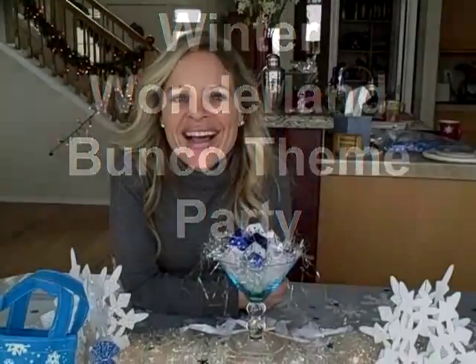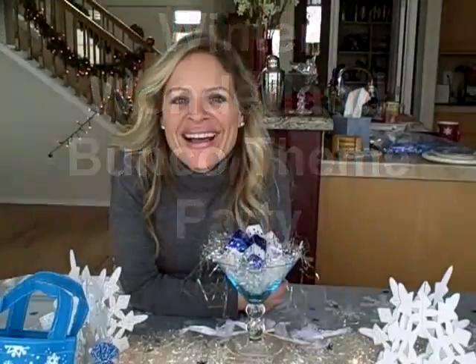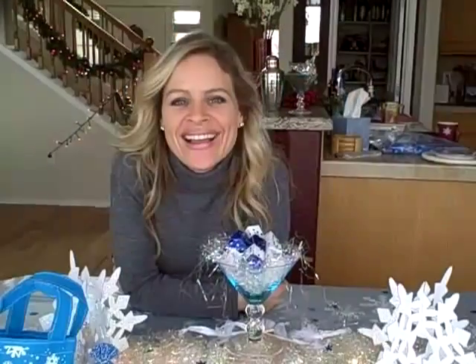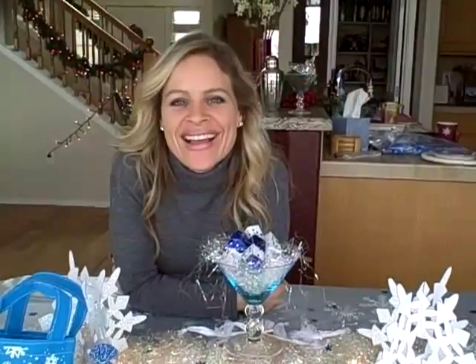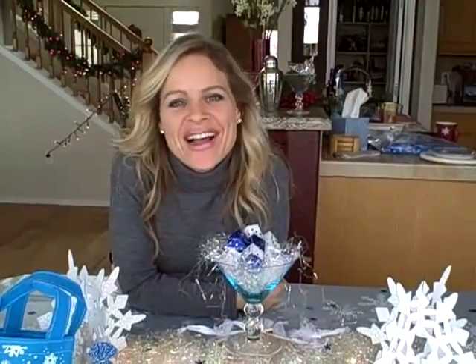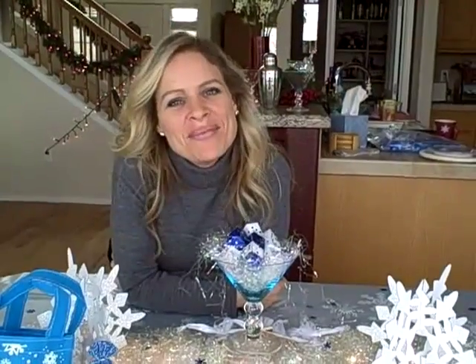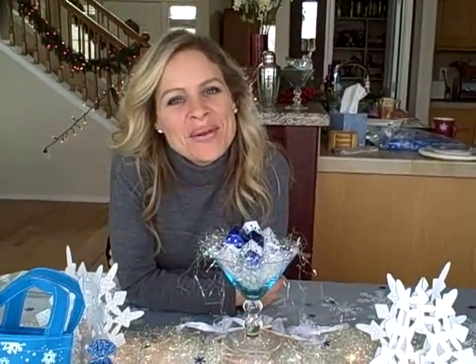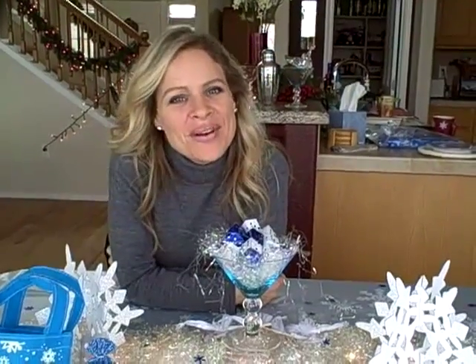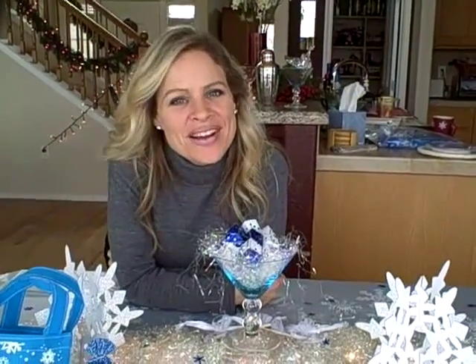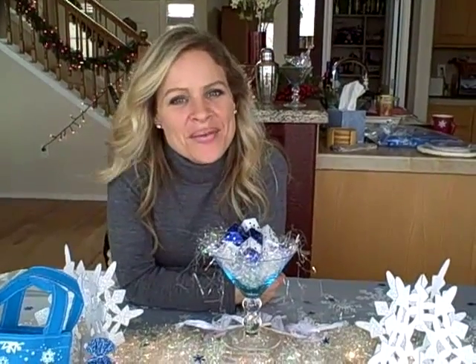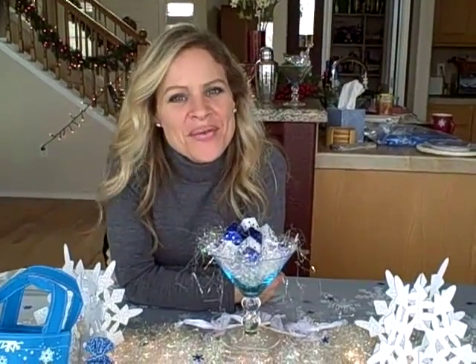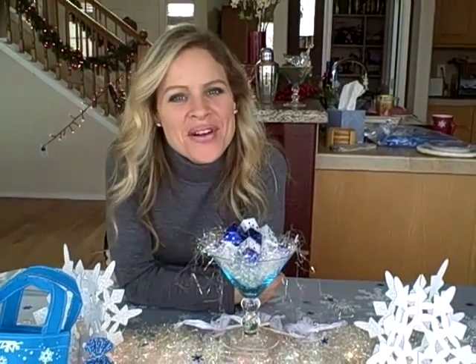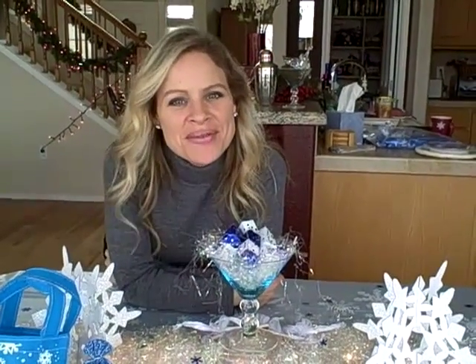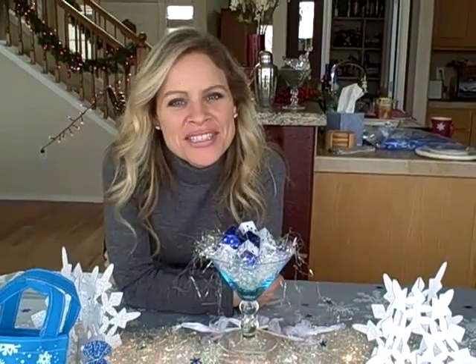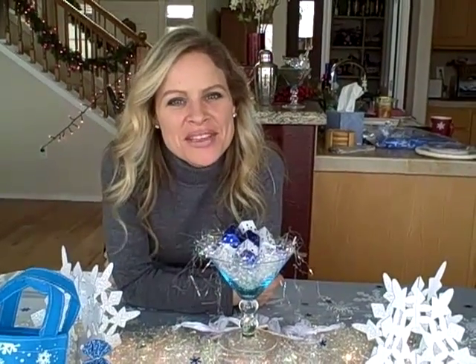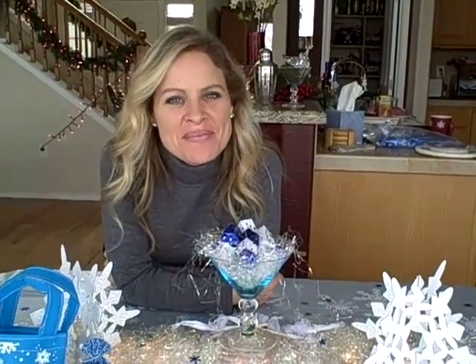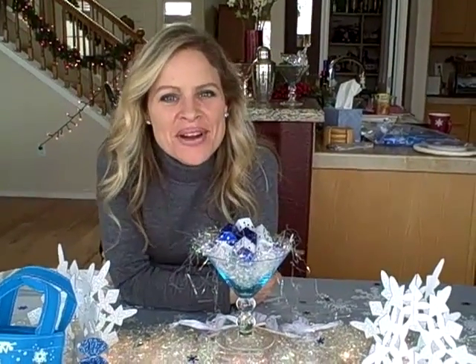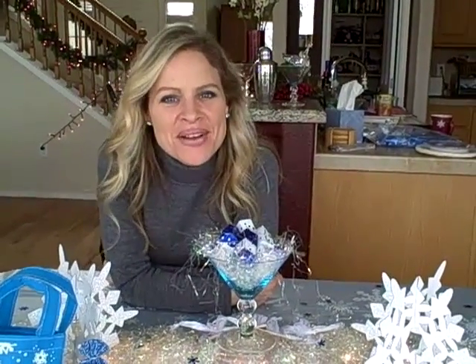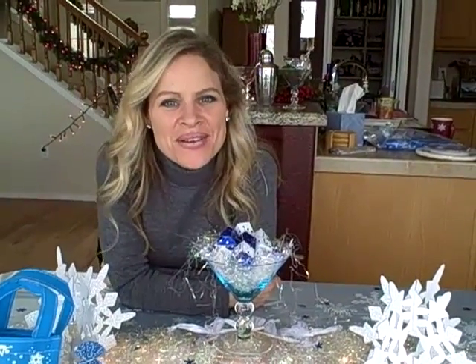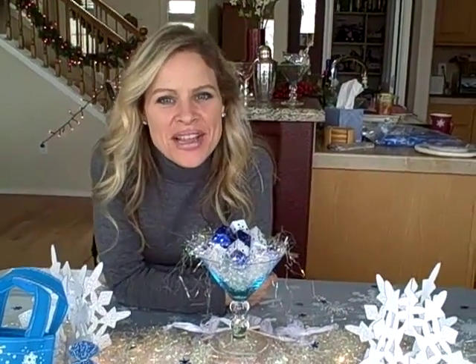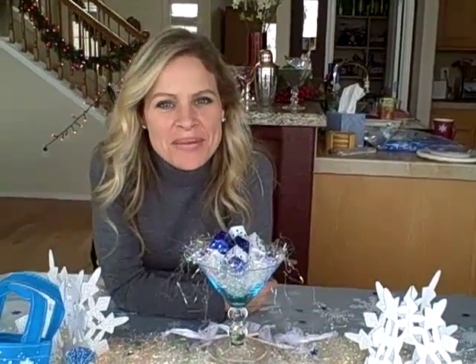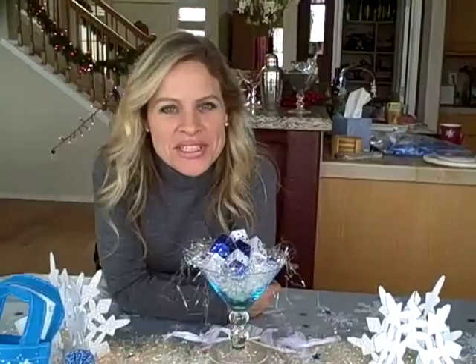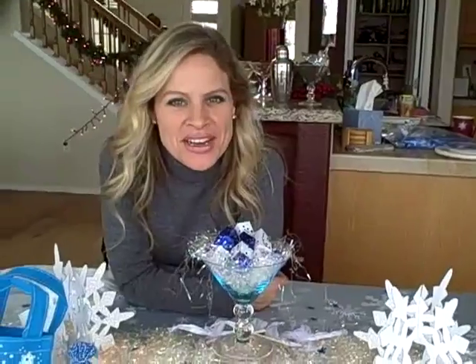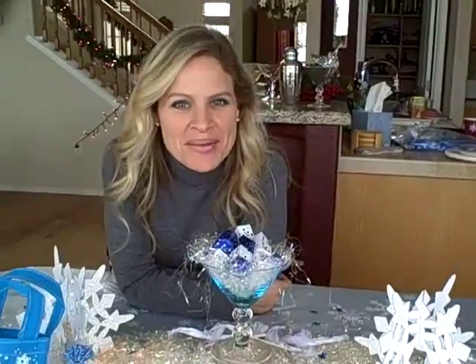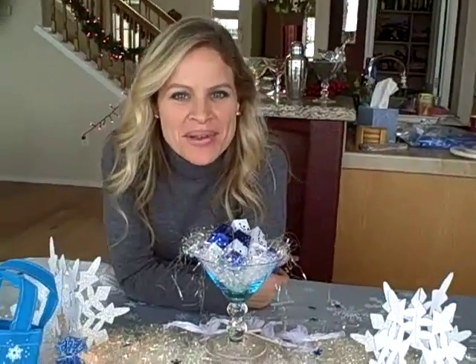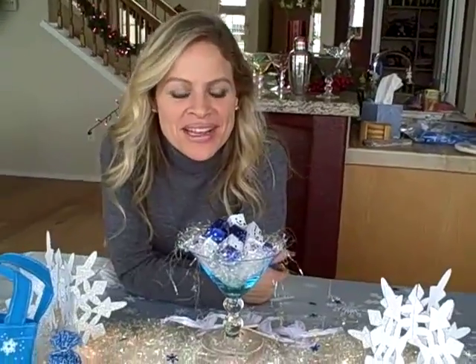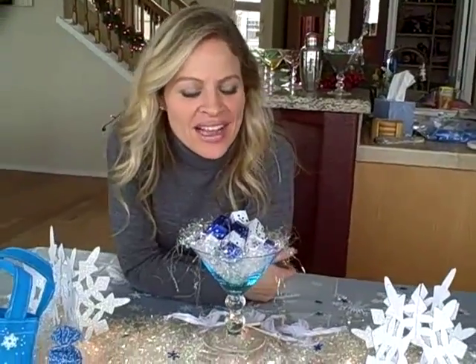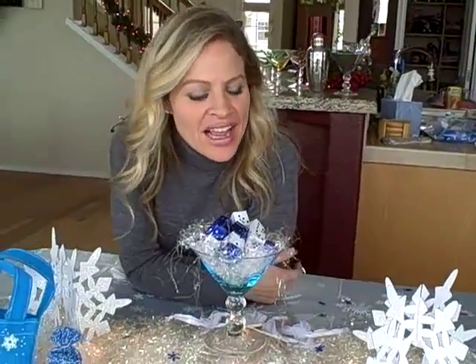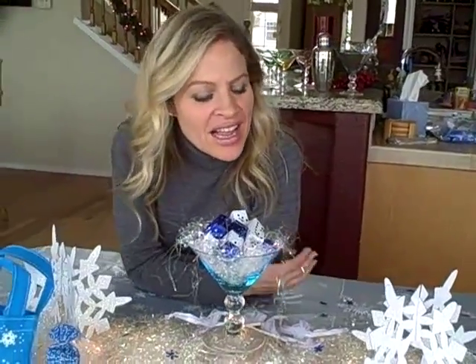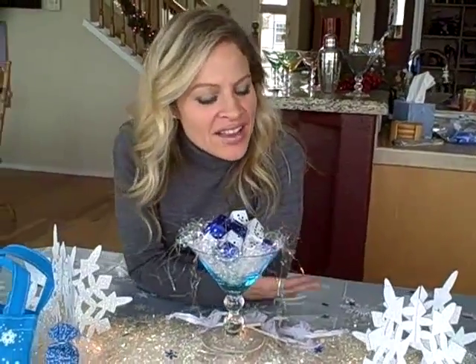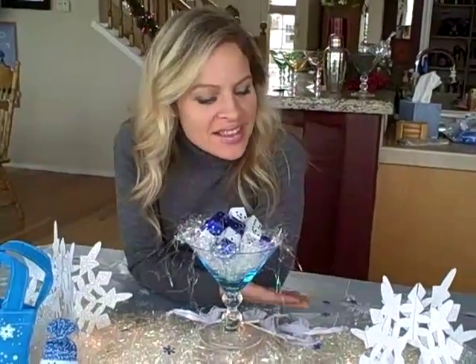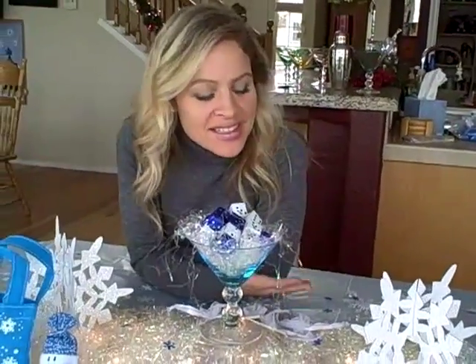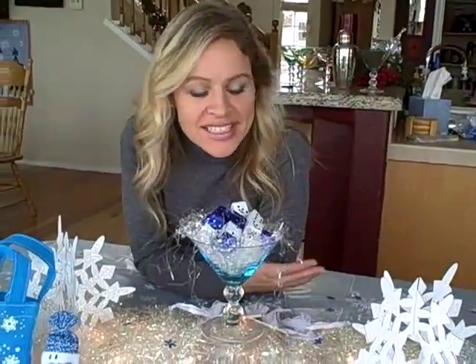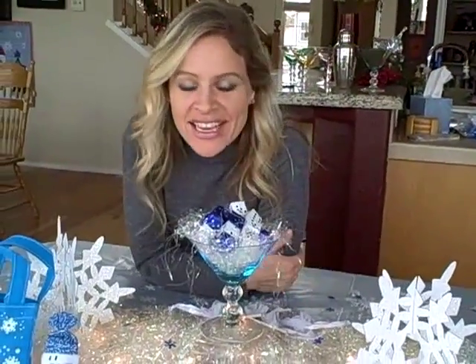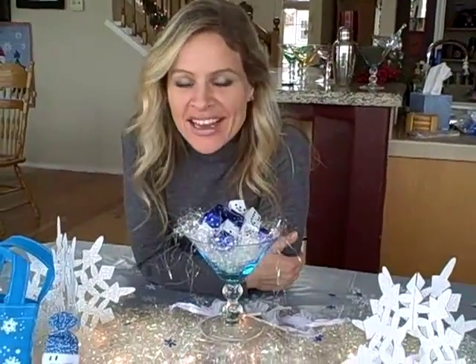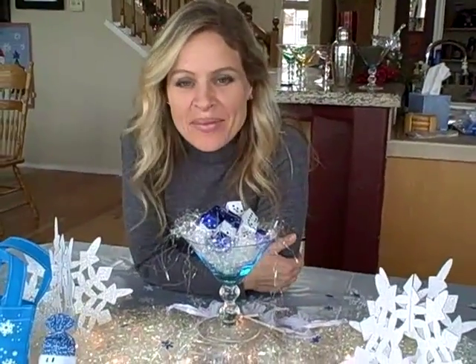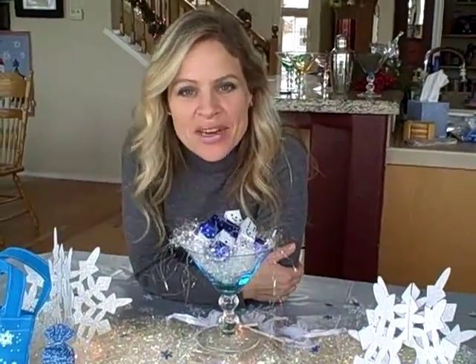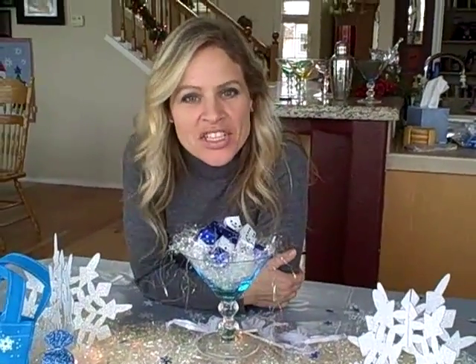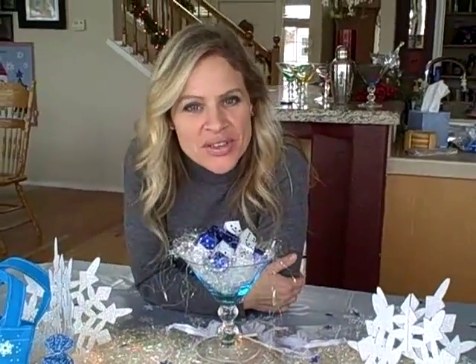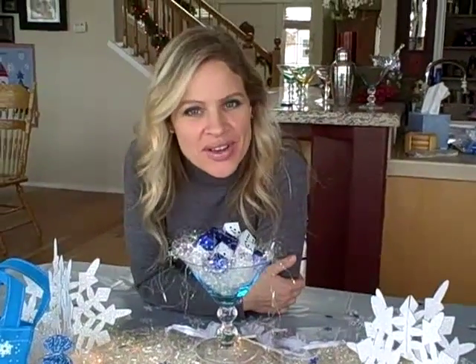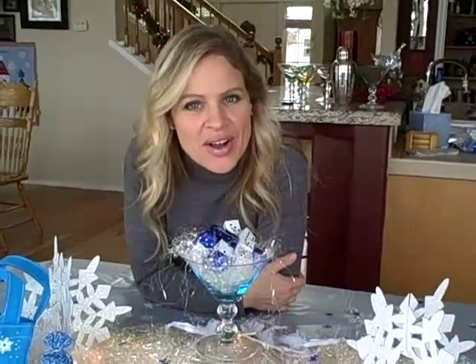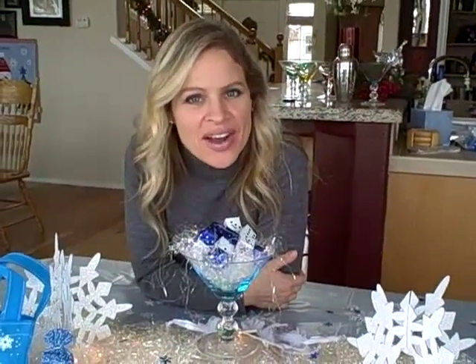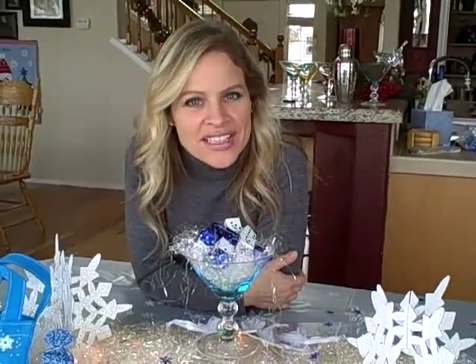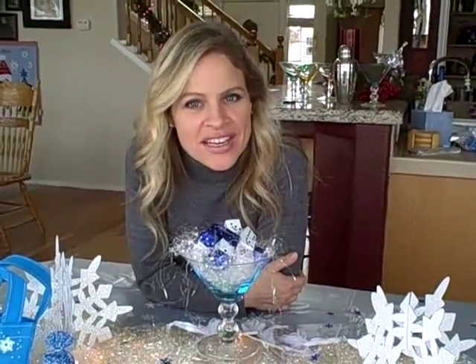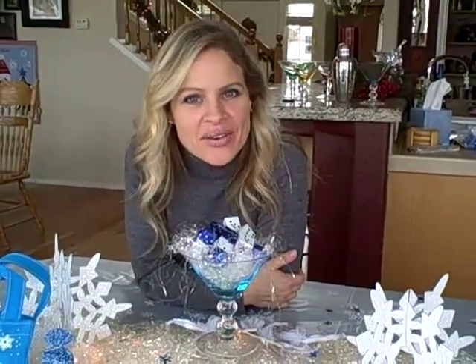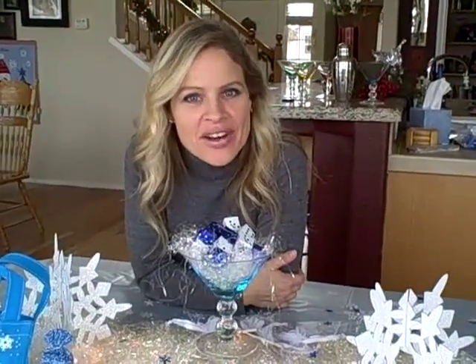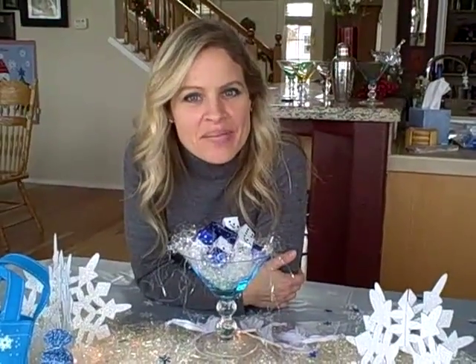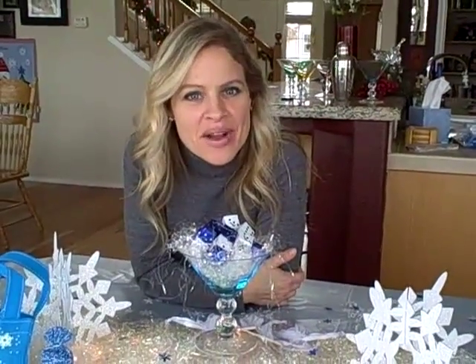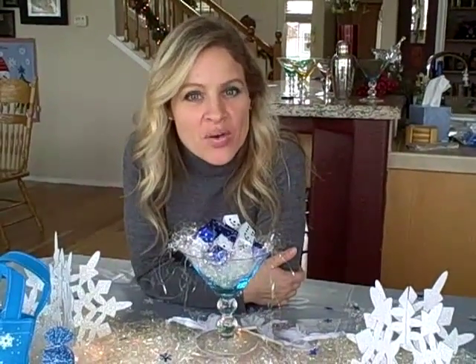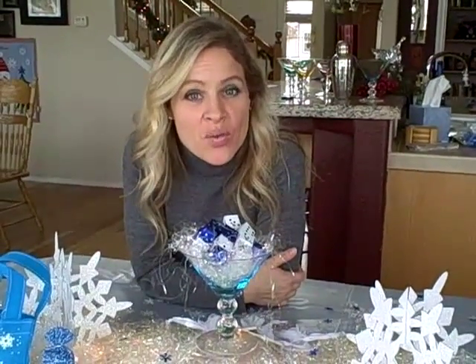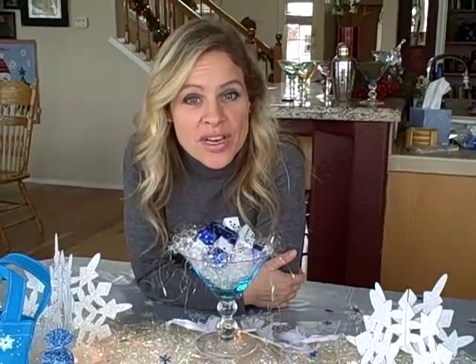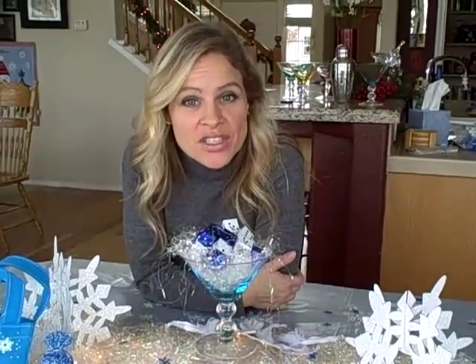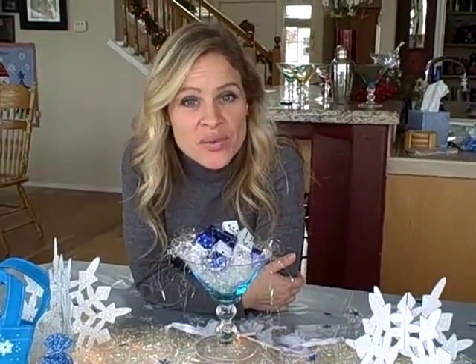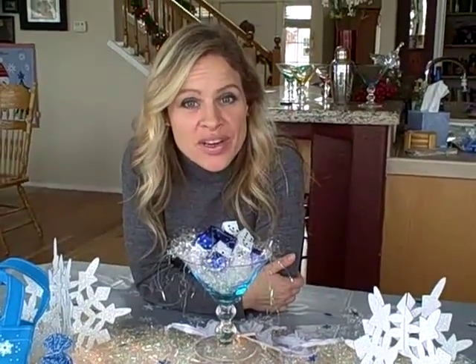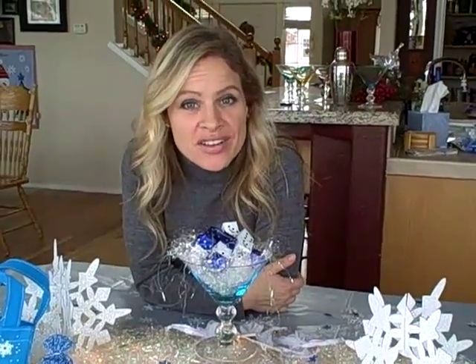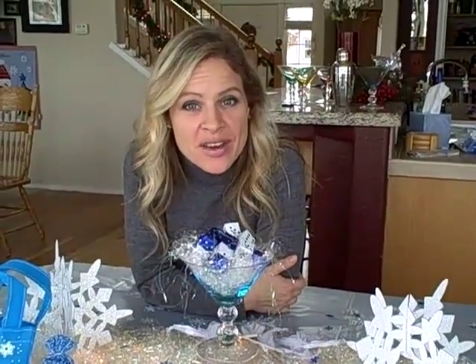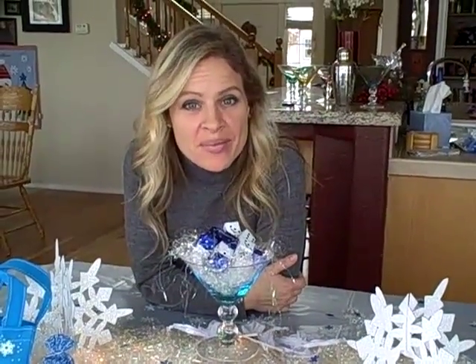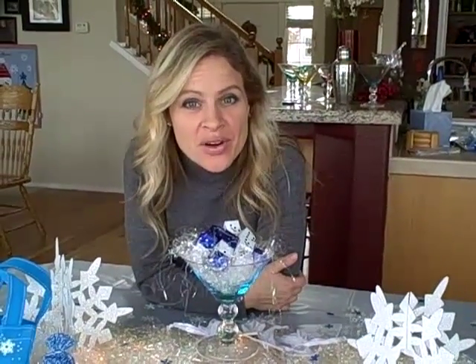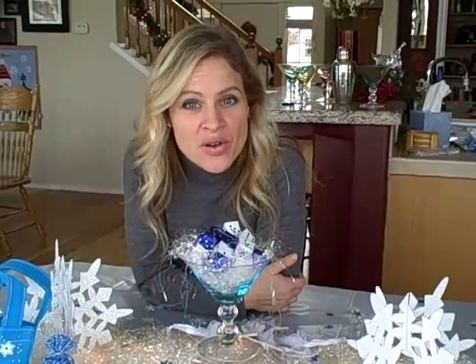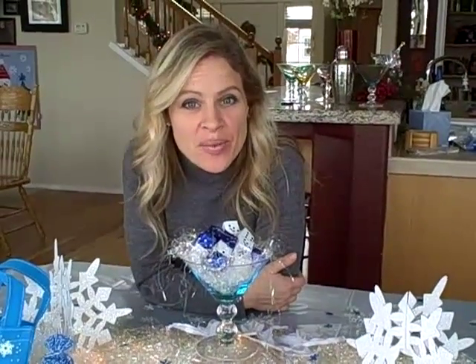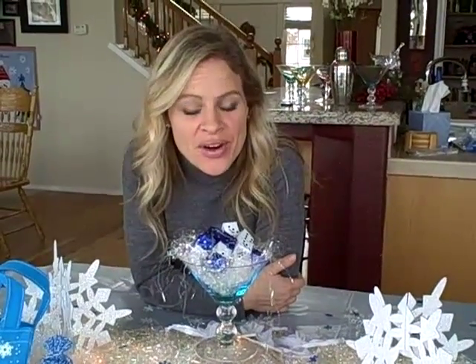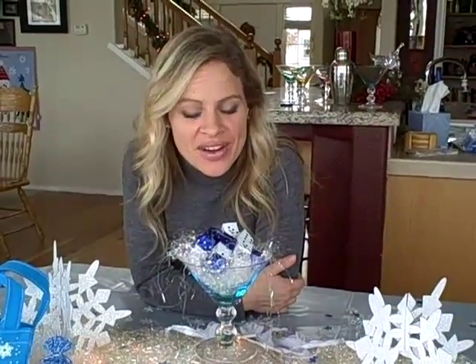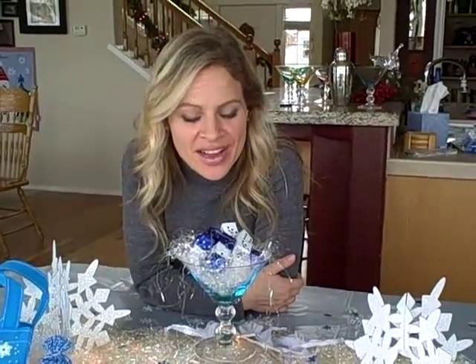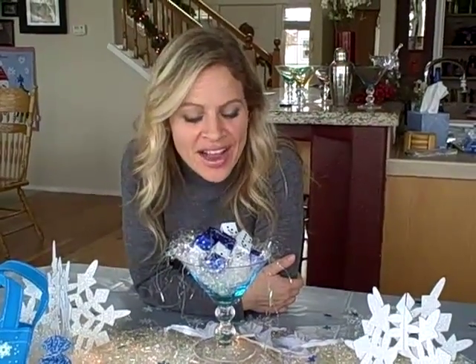Hi, I'm Laura. Welcome to the Bunko Game Shop. Today I'm going to show you how I decorated my Winter Wonderland Bunko Party.